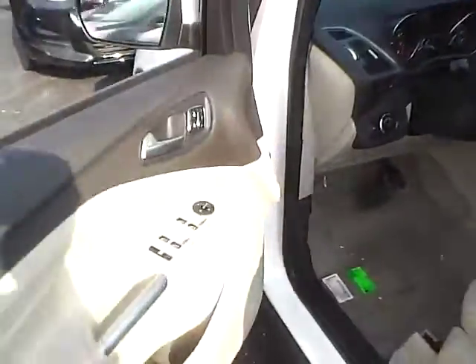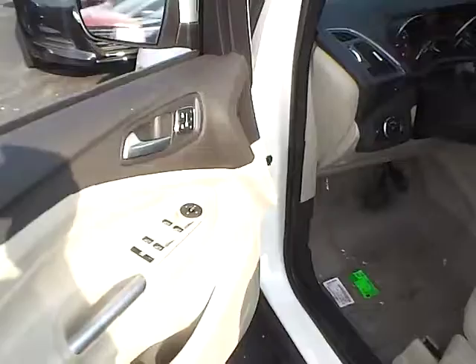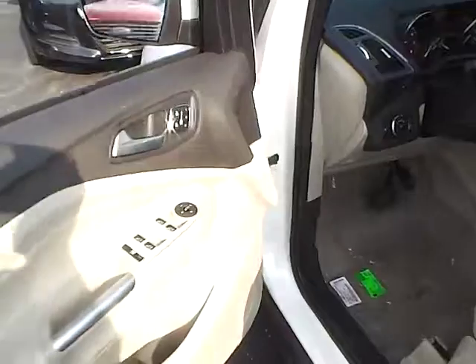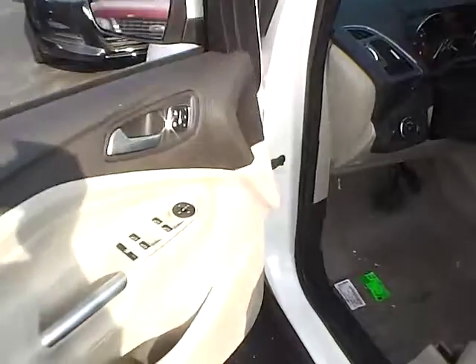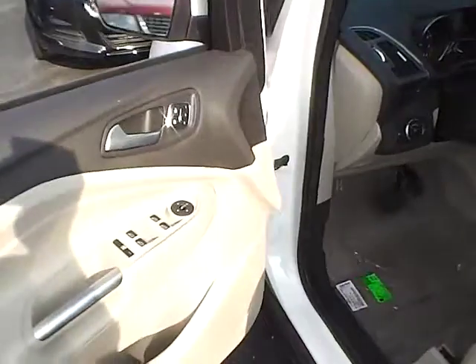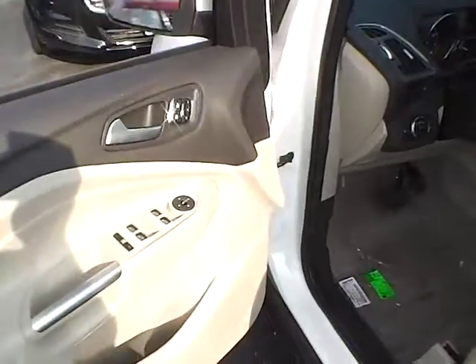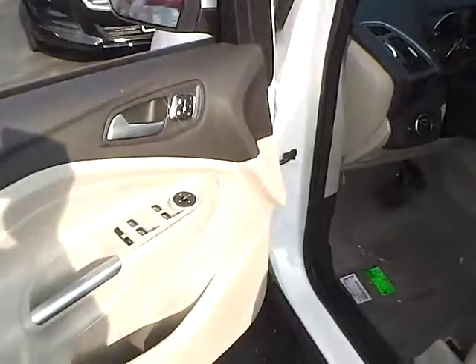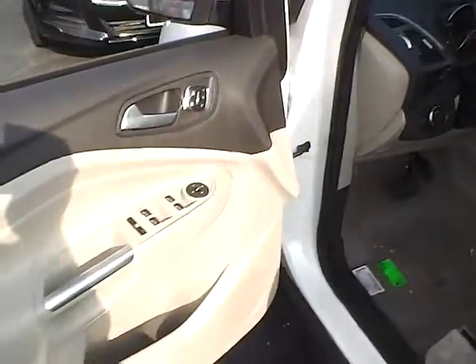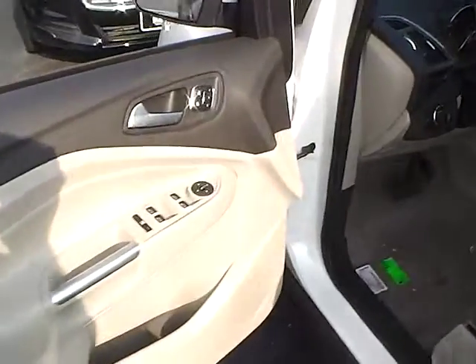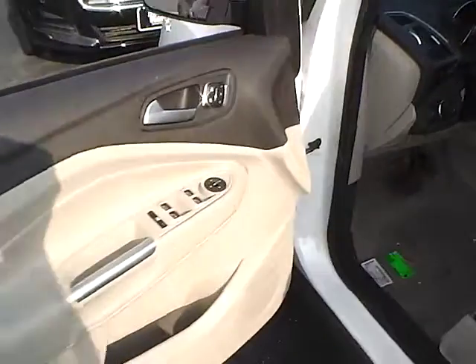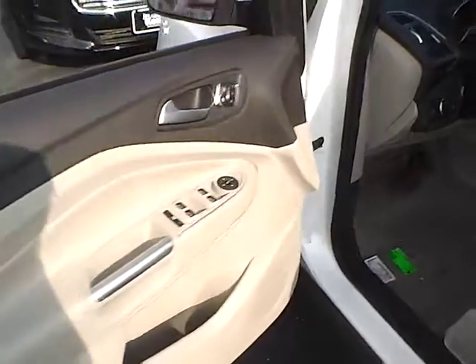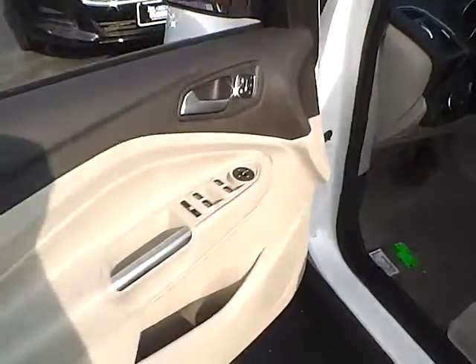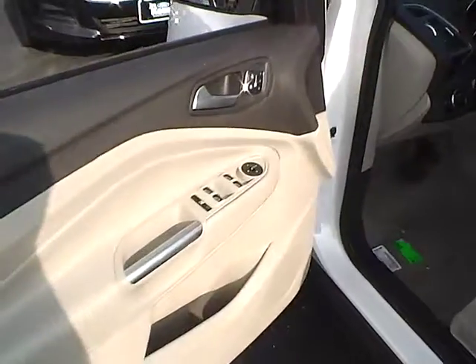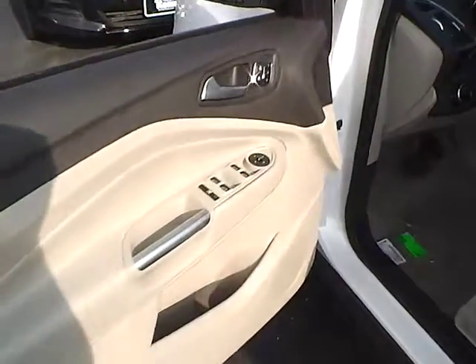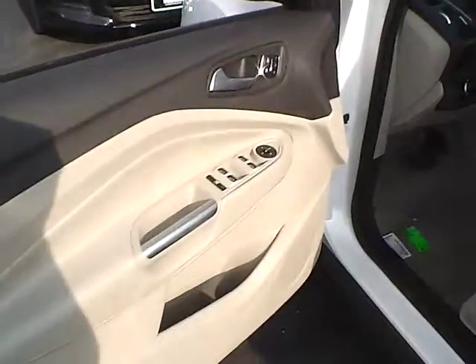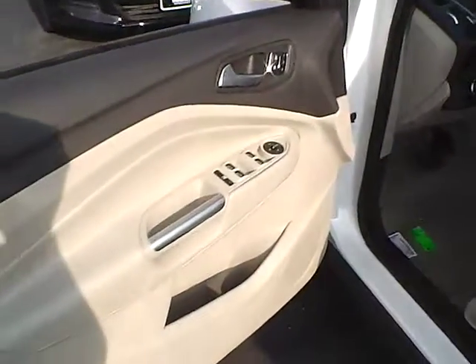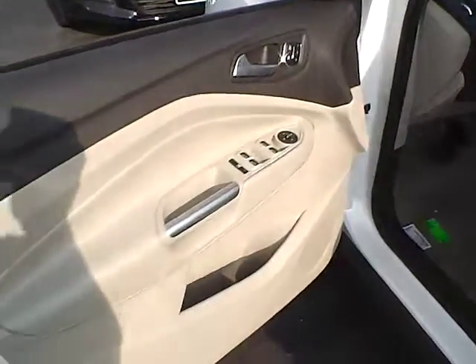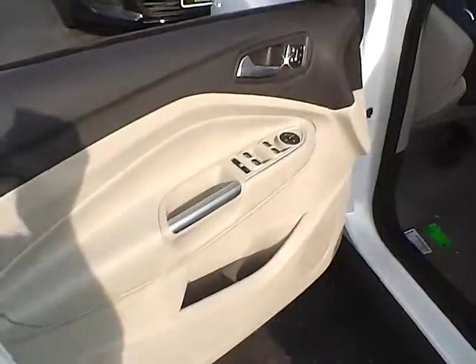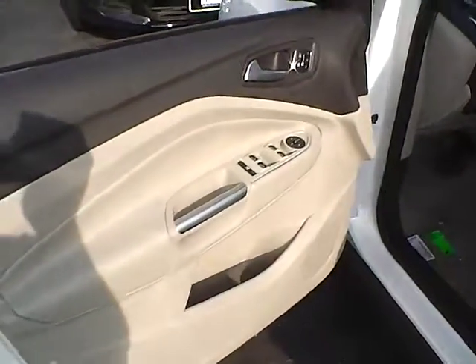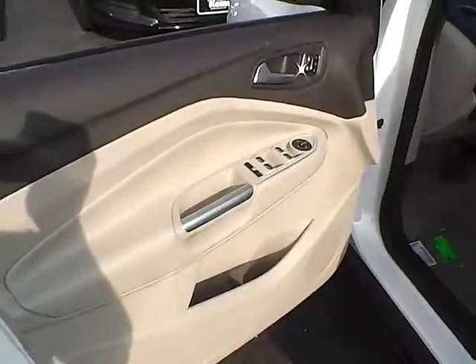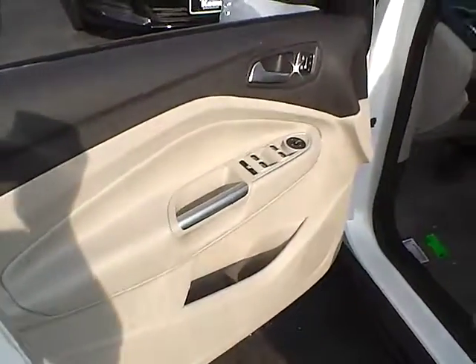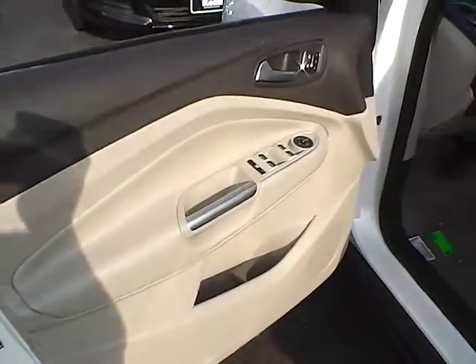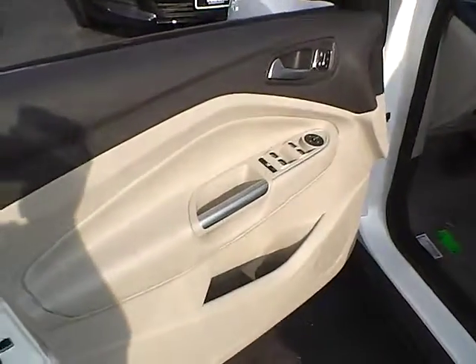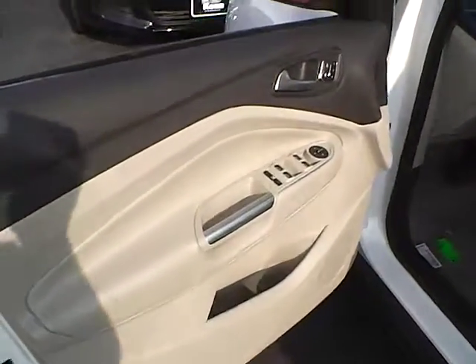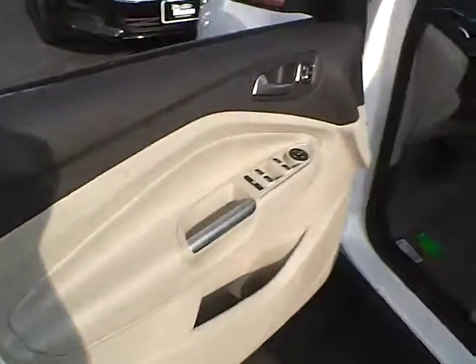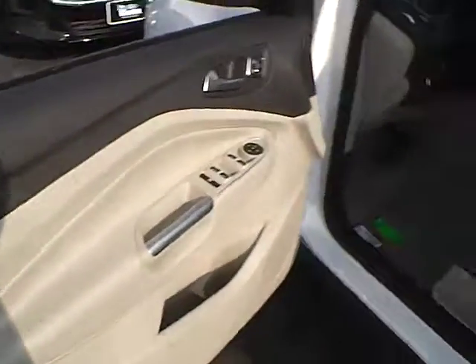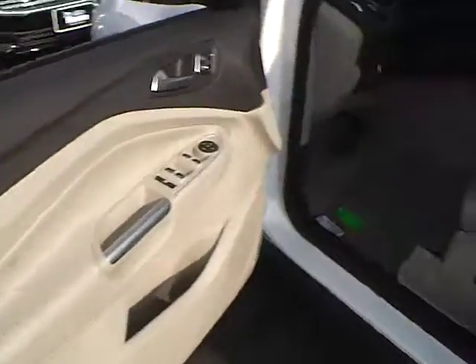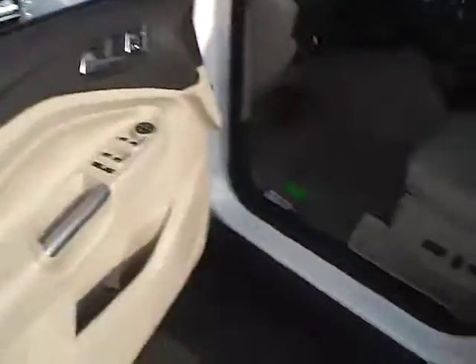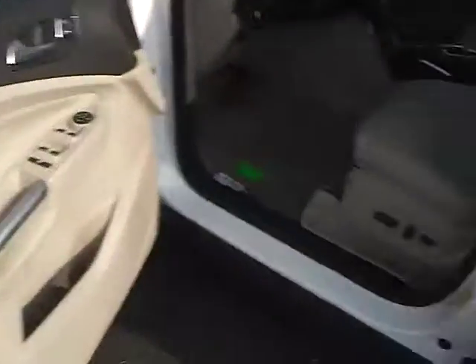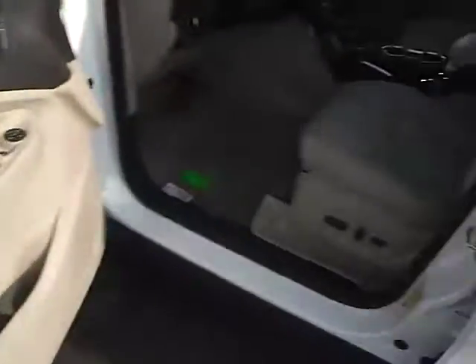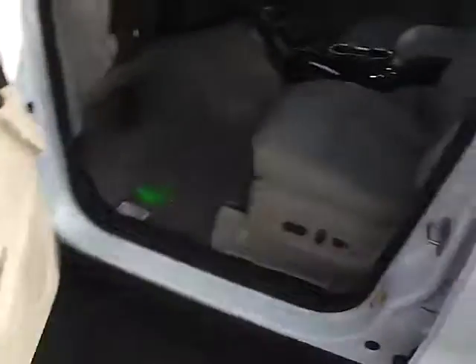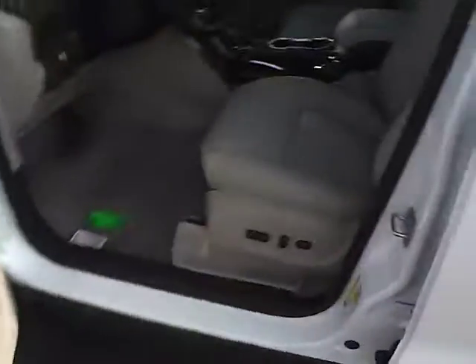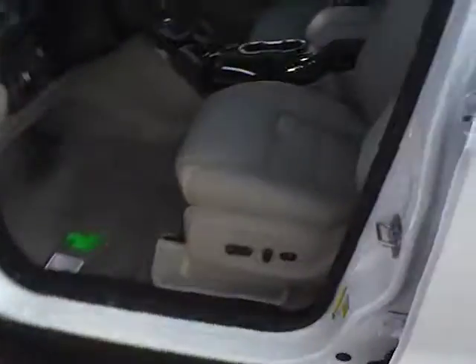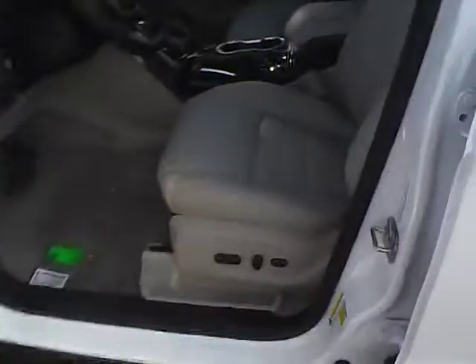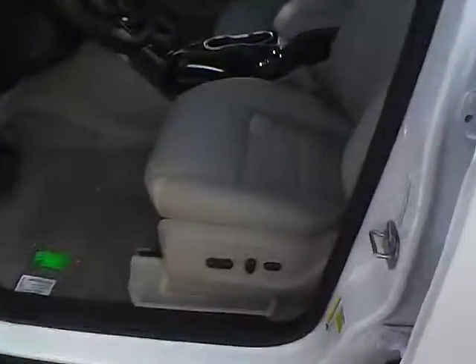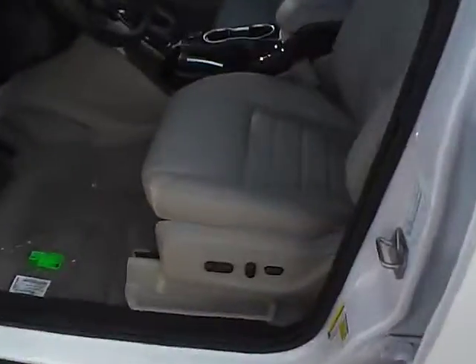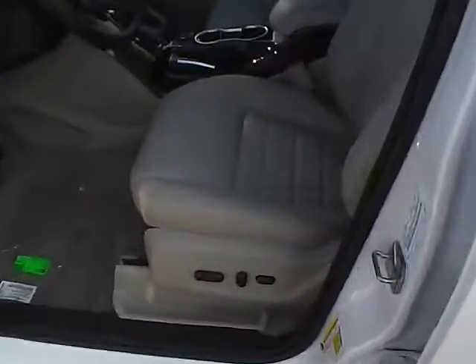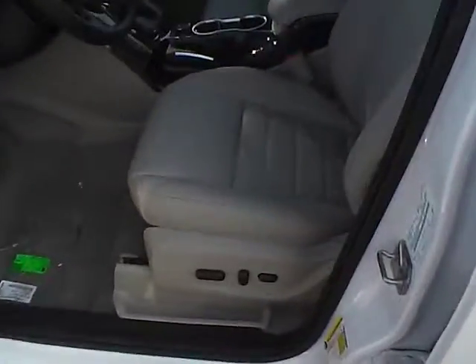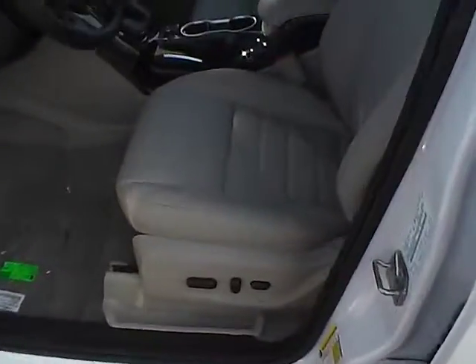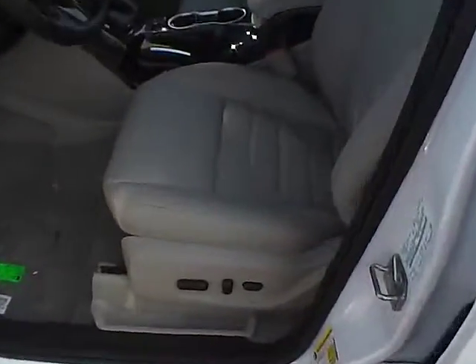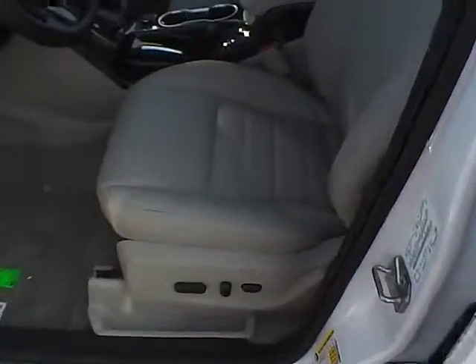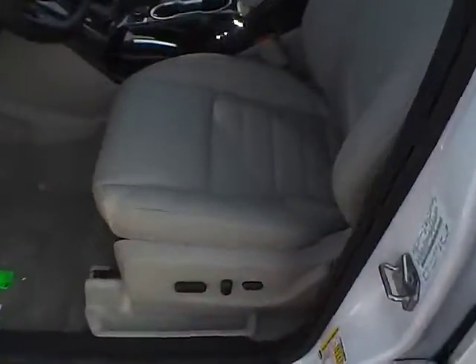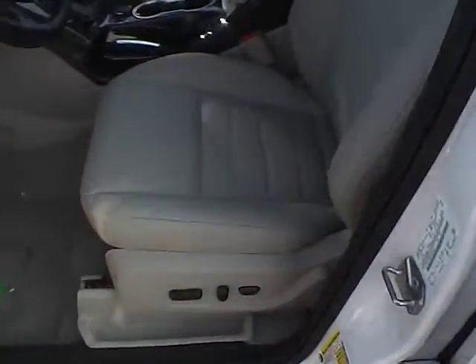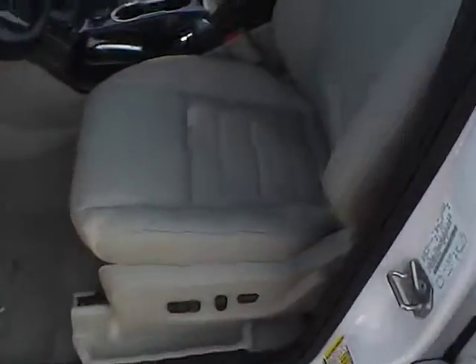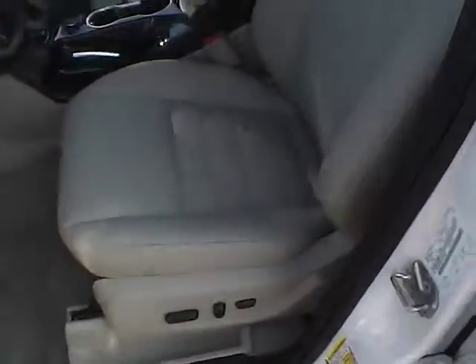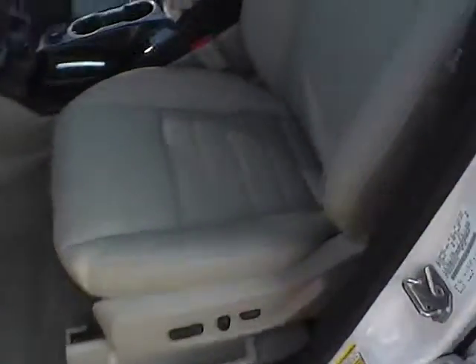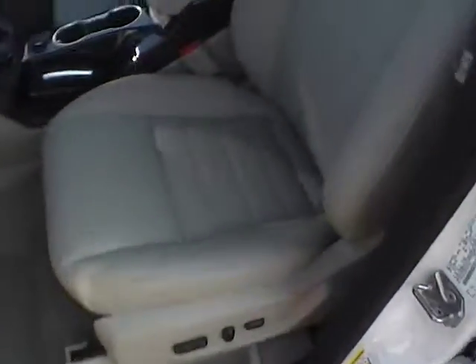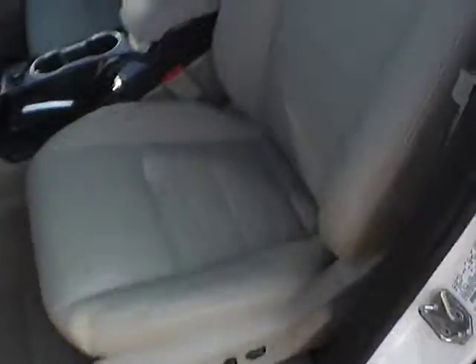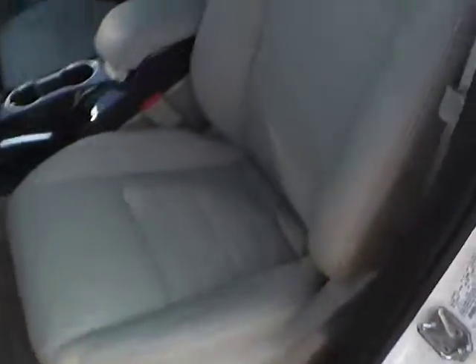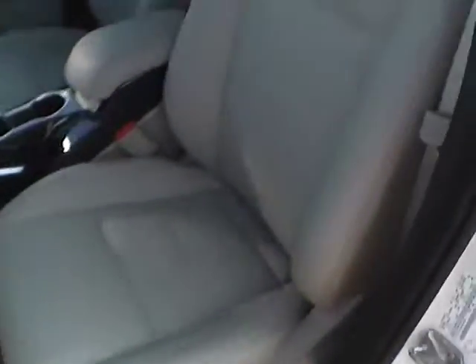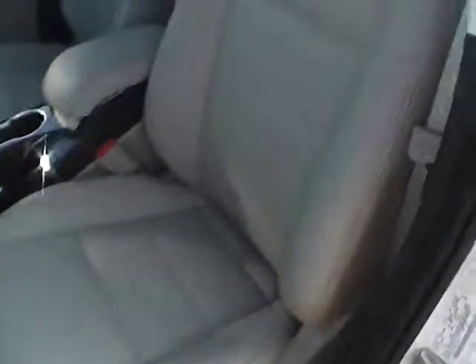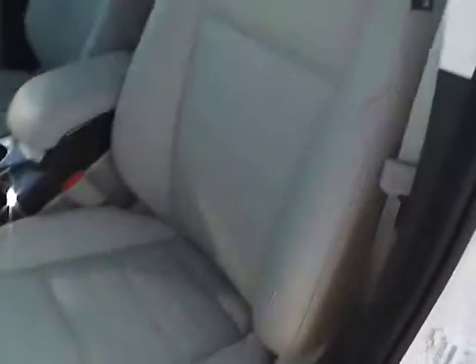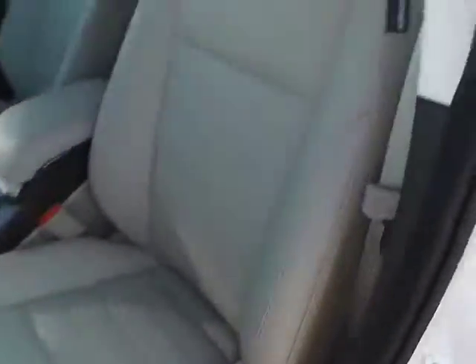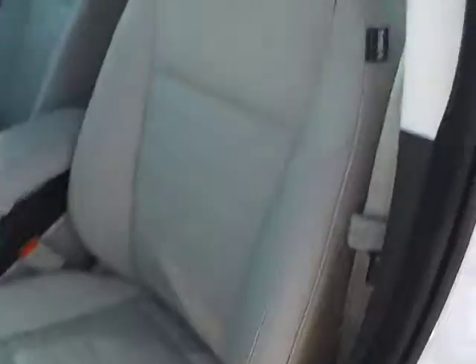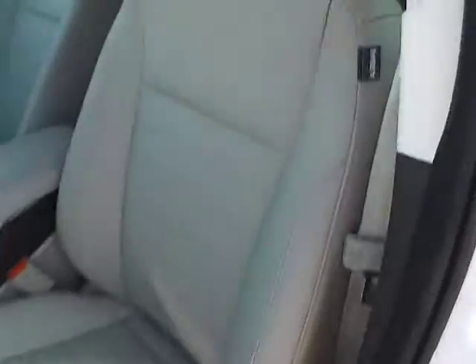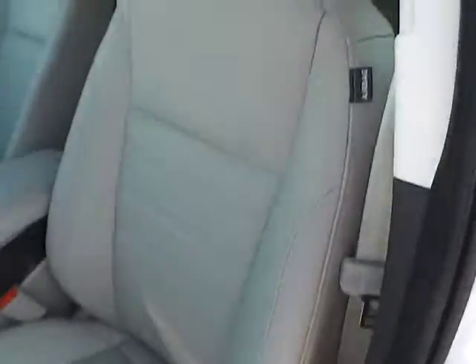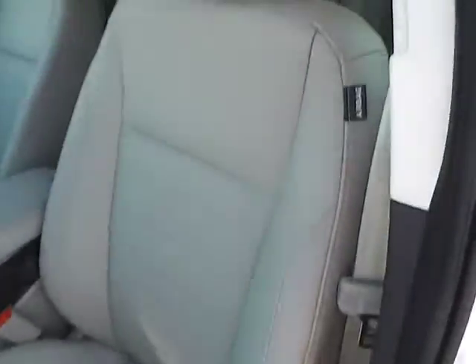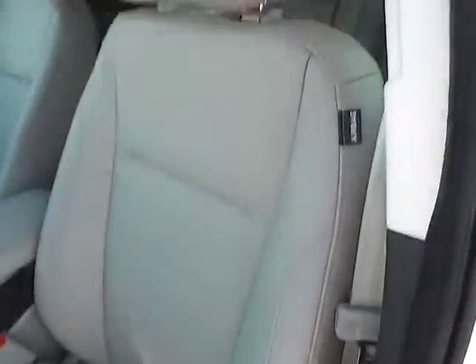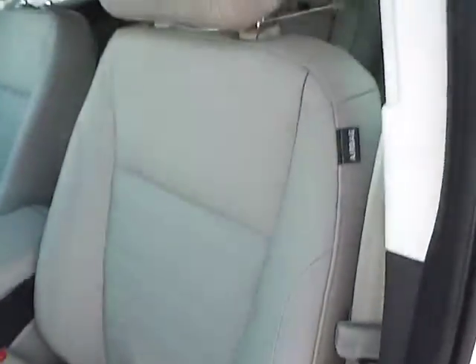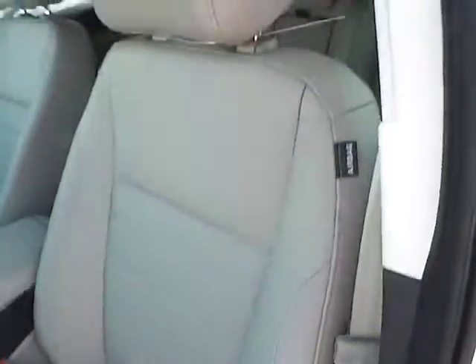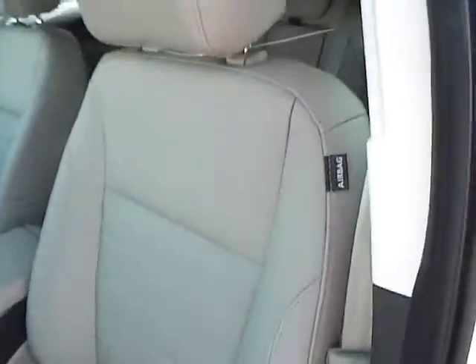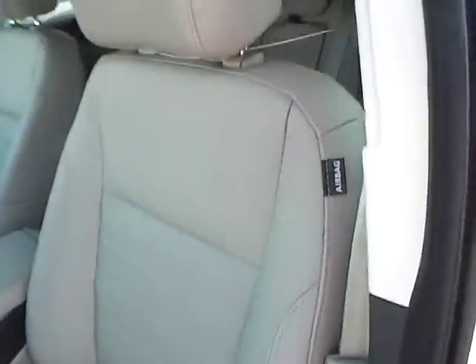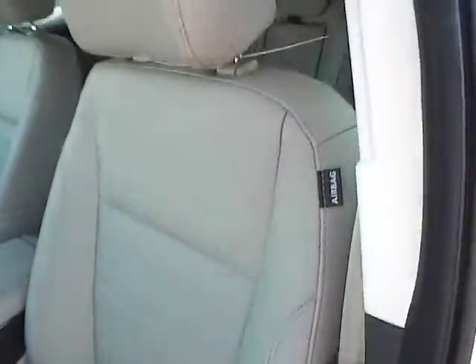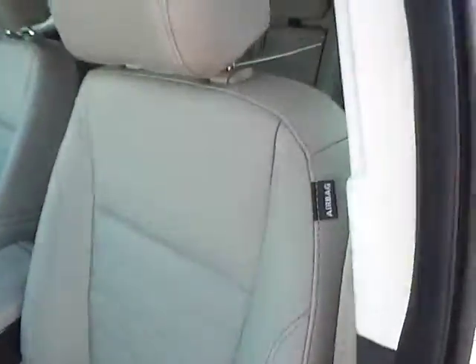Power locks, windows, and power heated mirrors. Power driver's seat with memory. Side airbag.